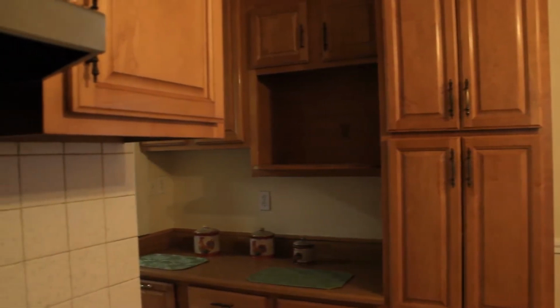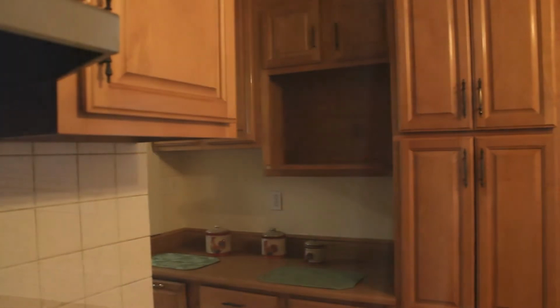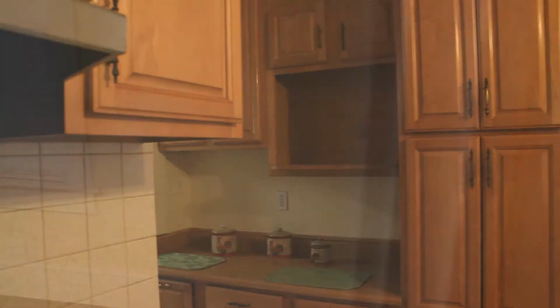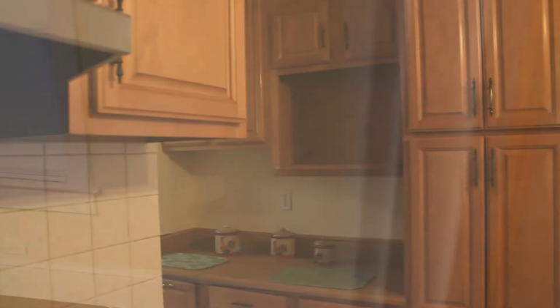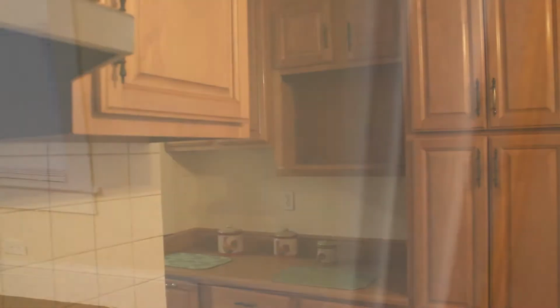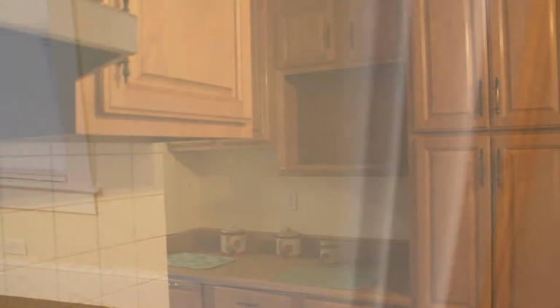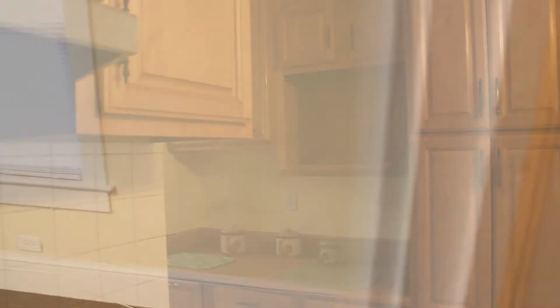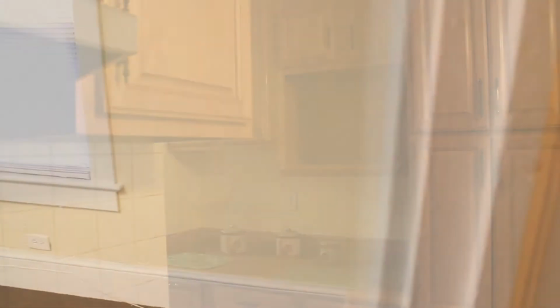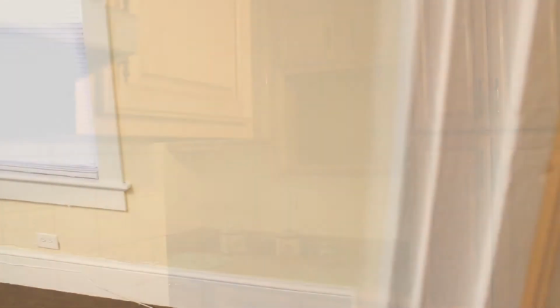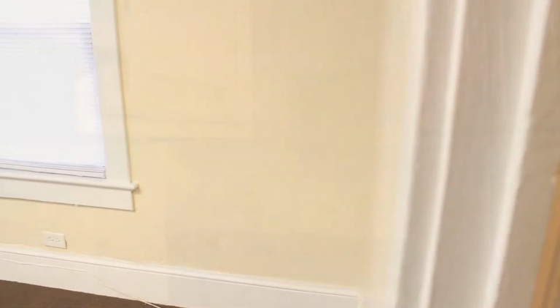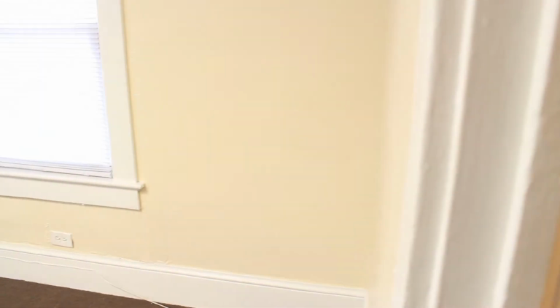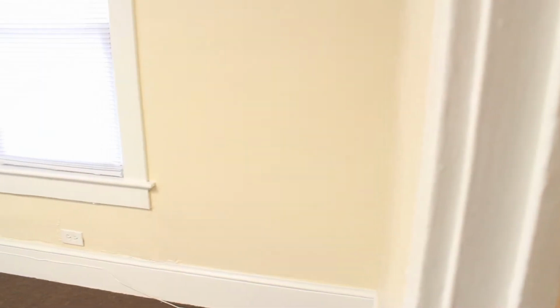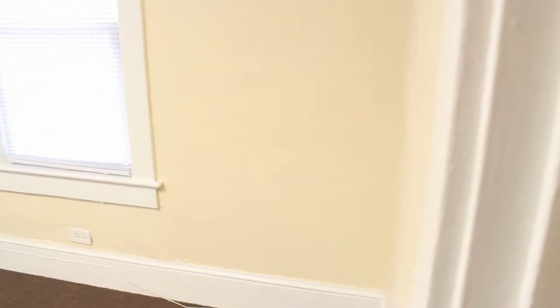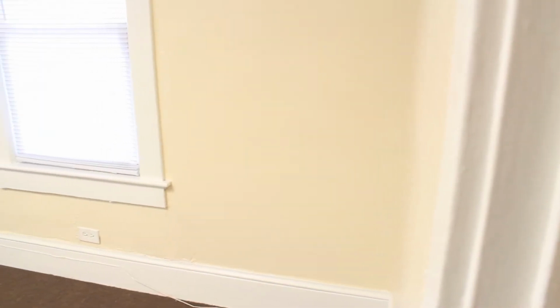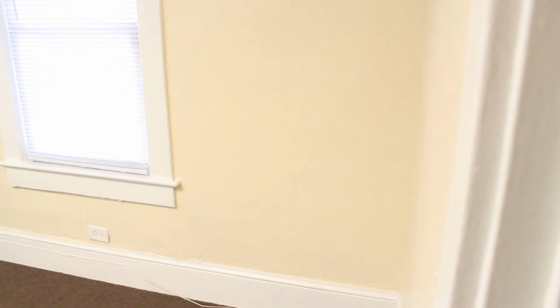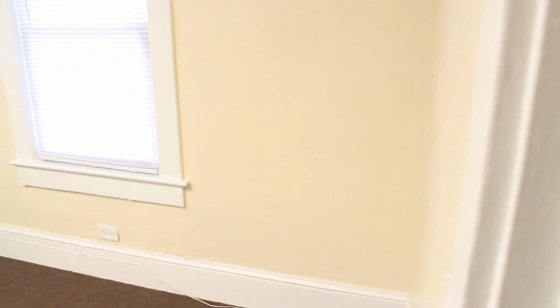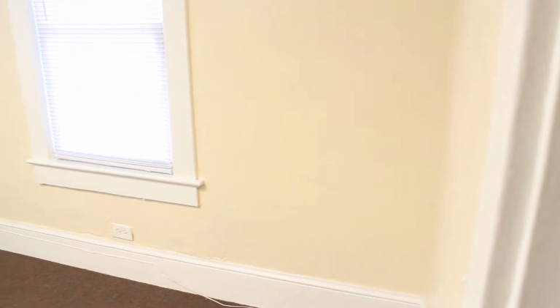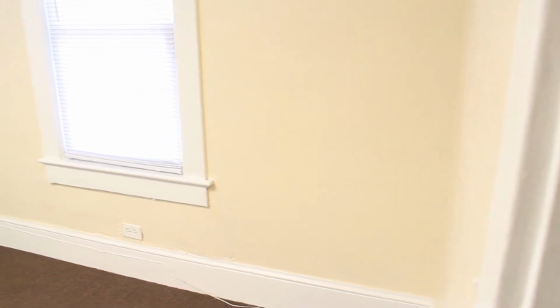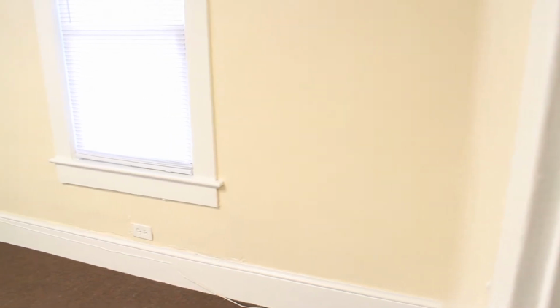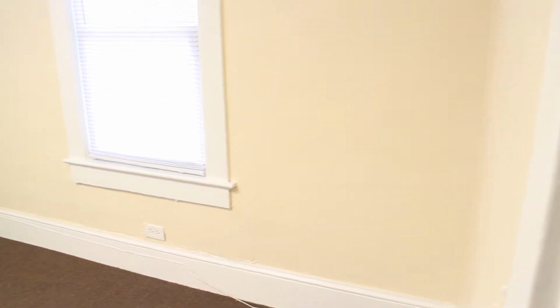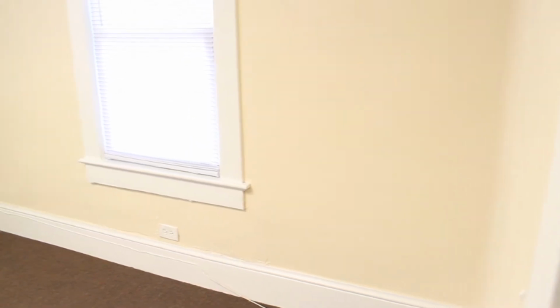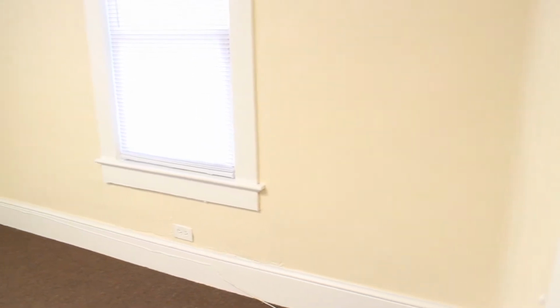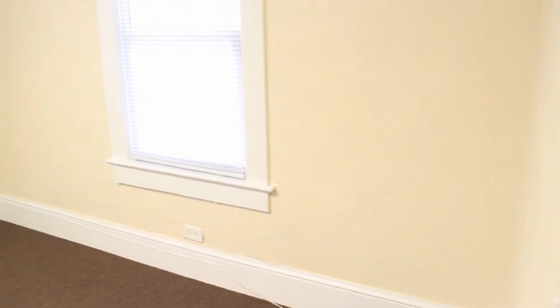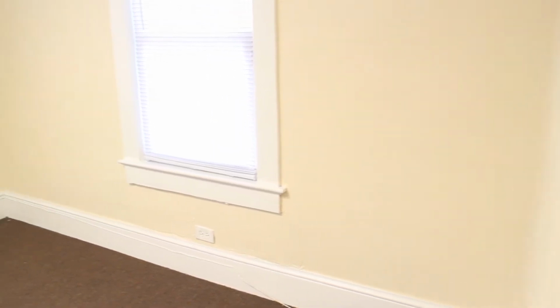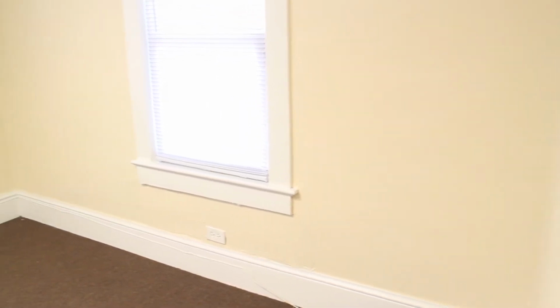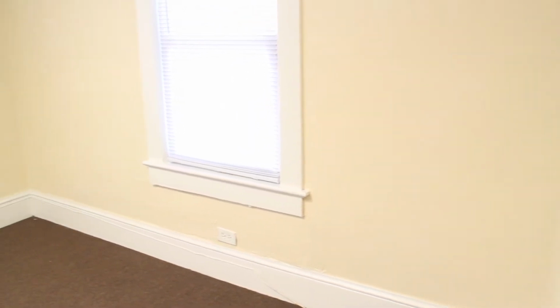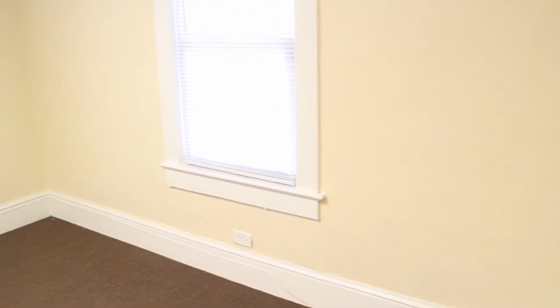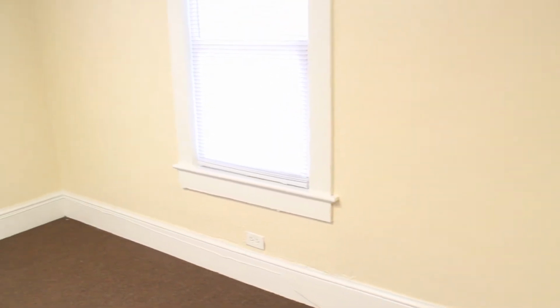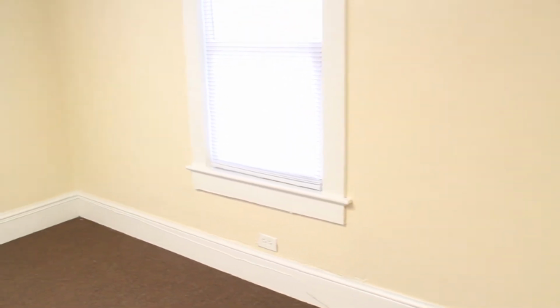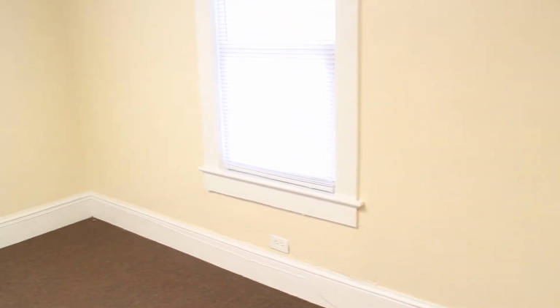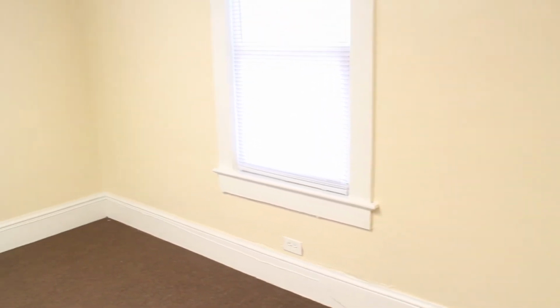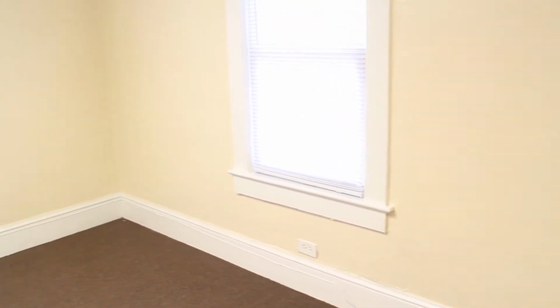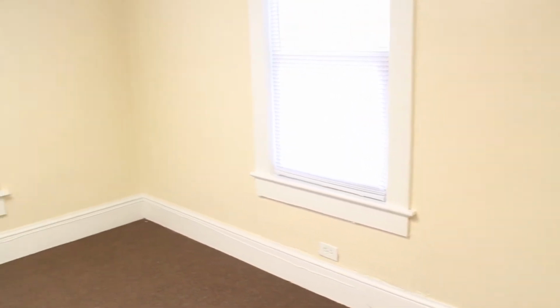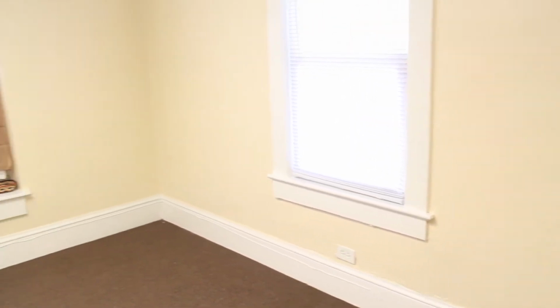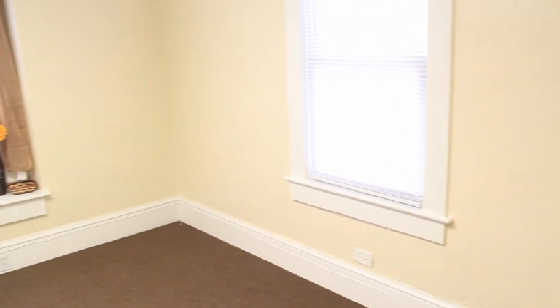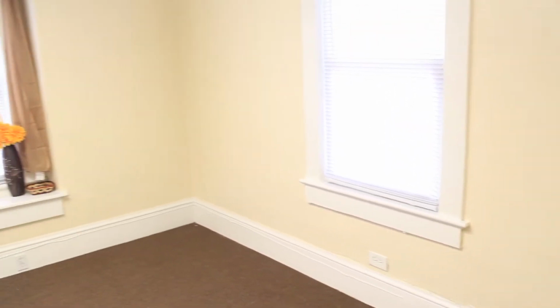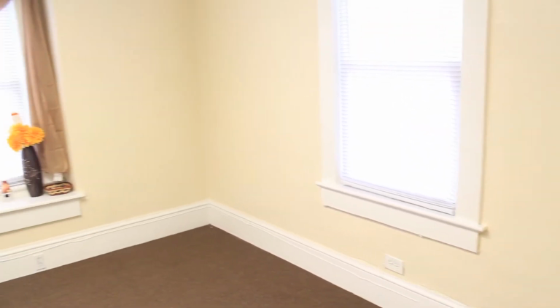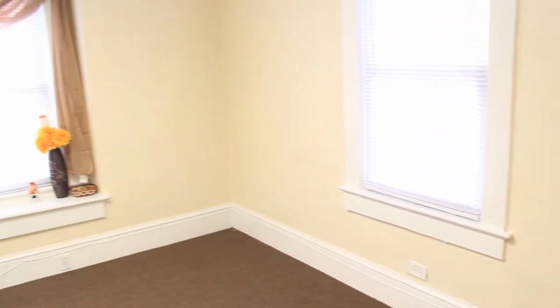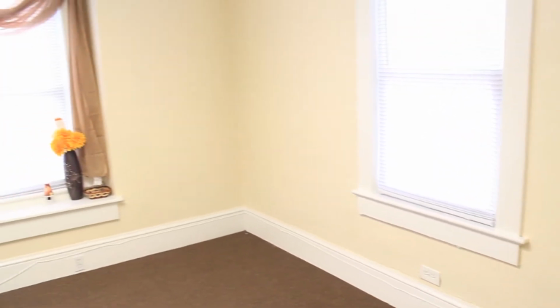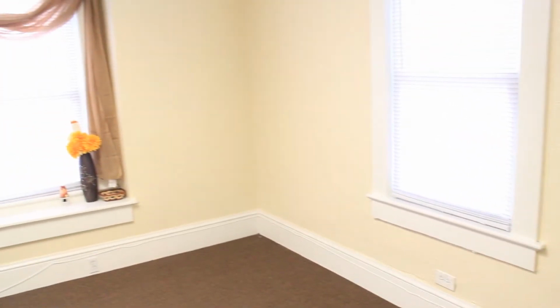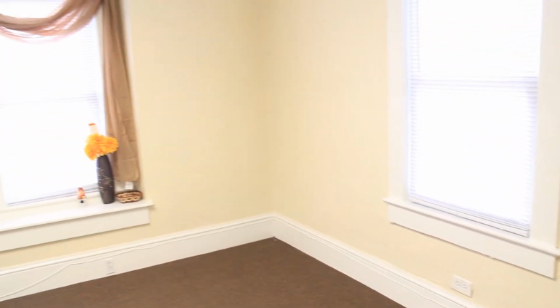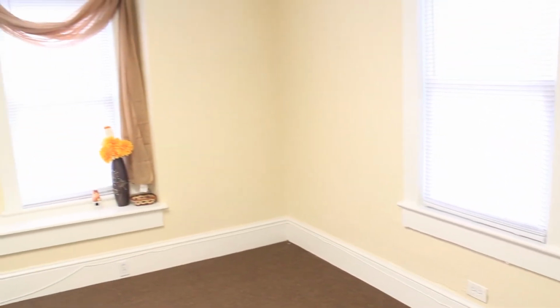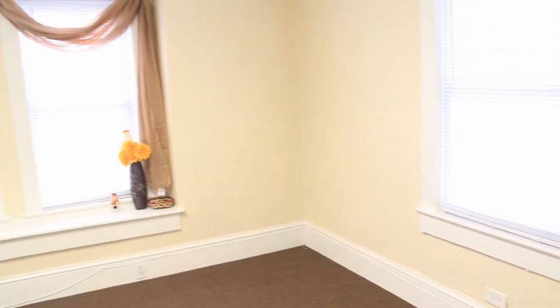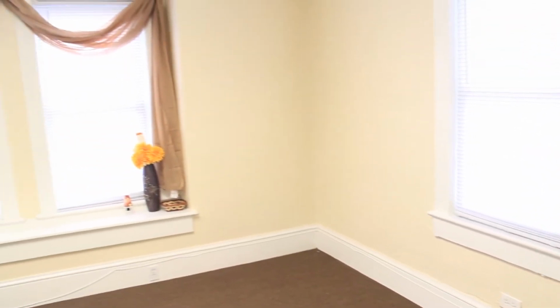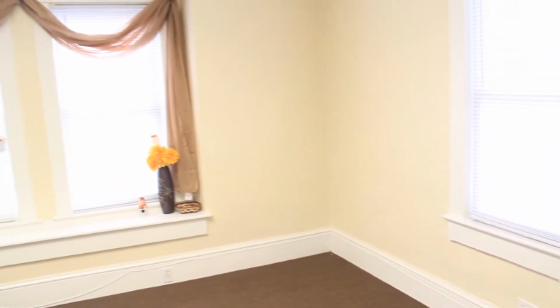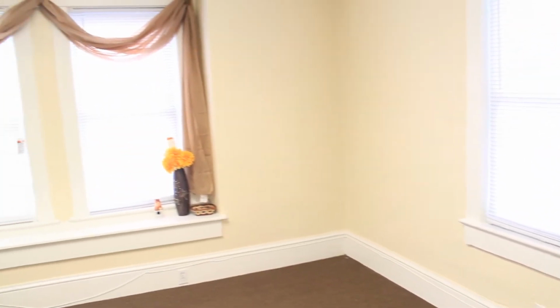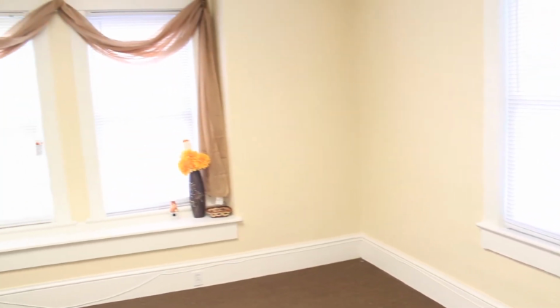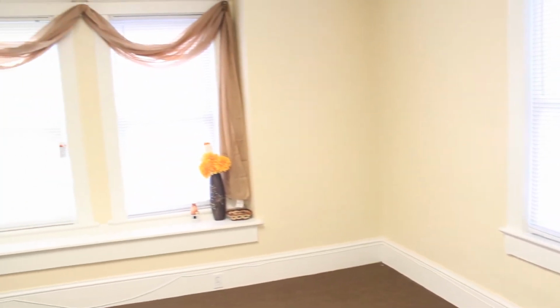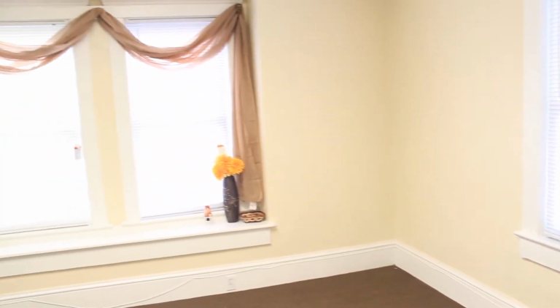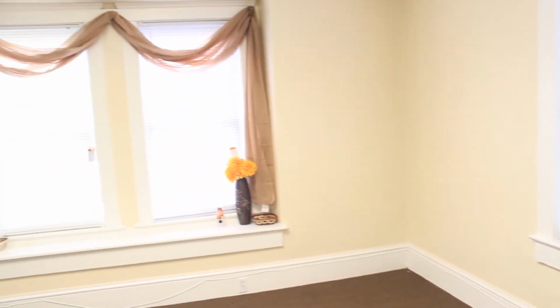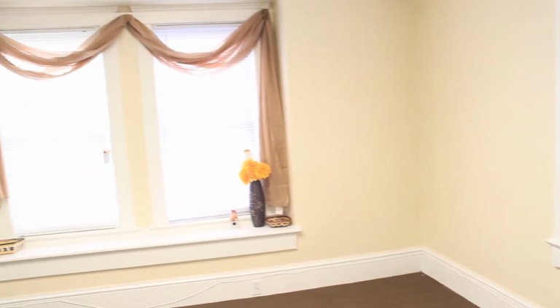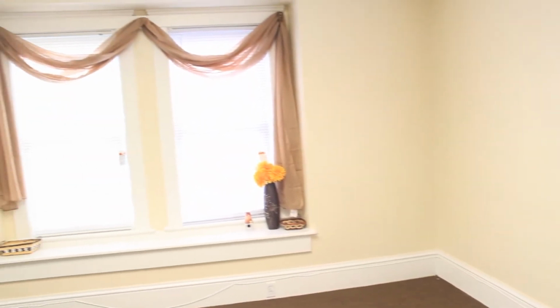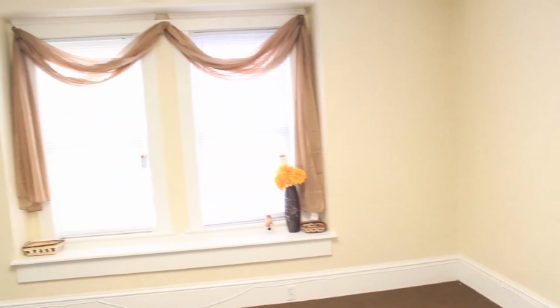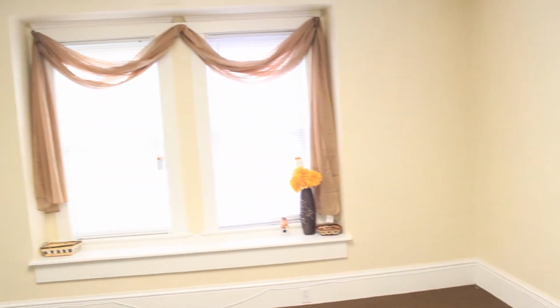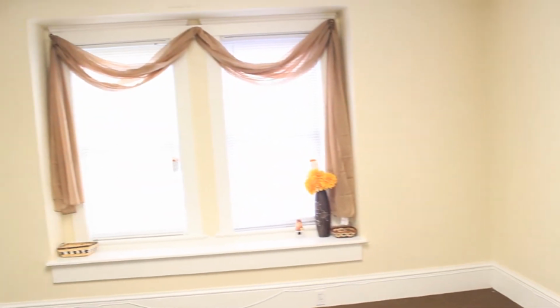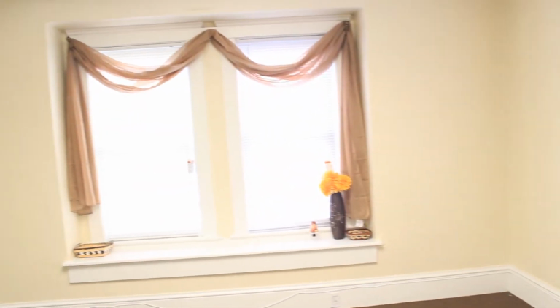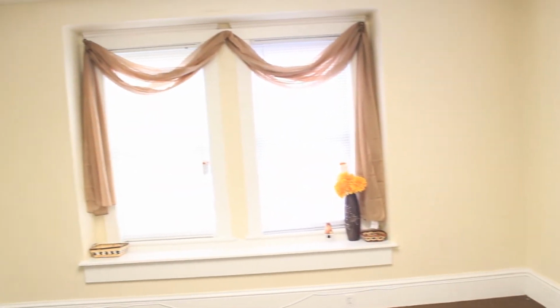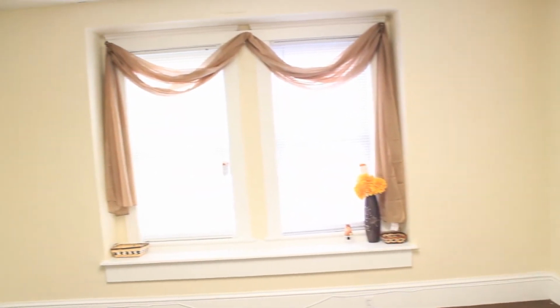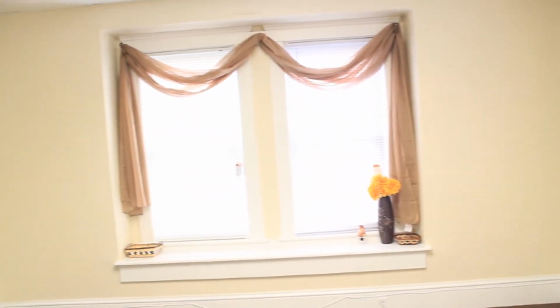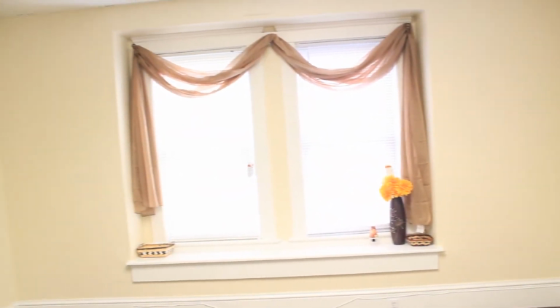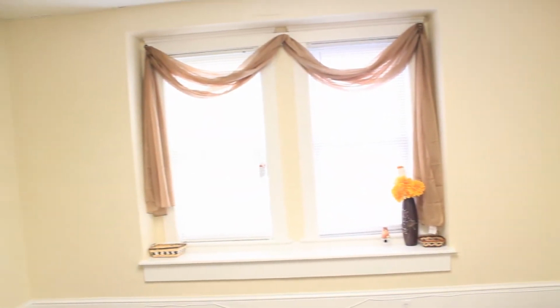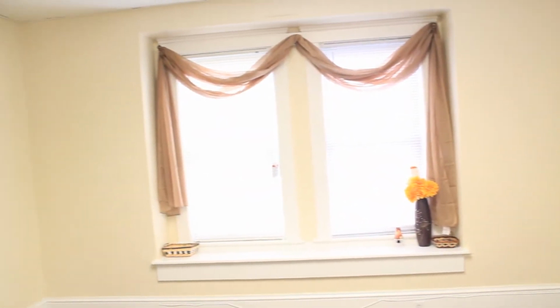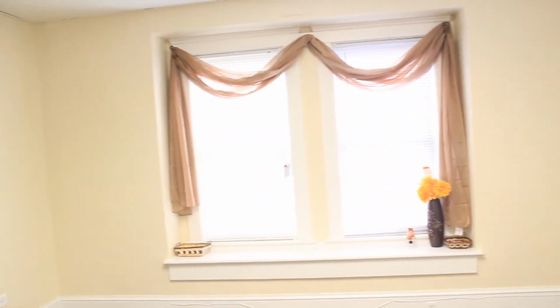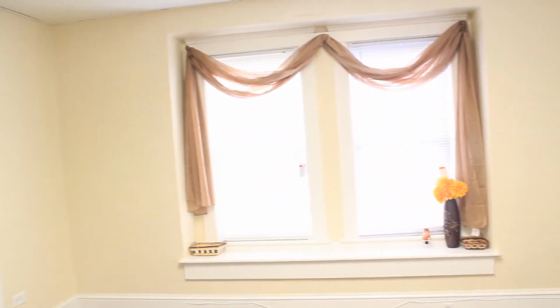The lovely dining room is graced with a window seat and opens up into the living room, which features a bay window.